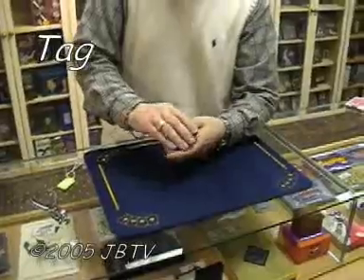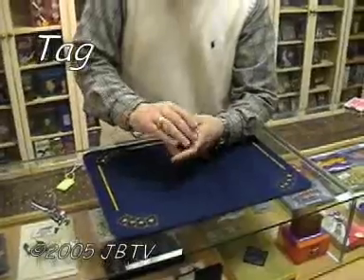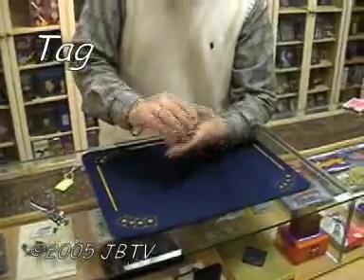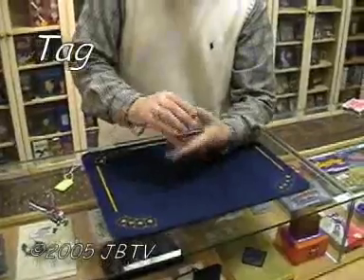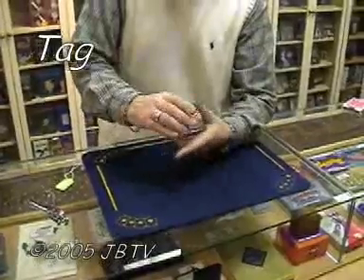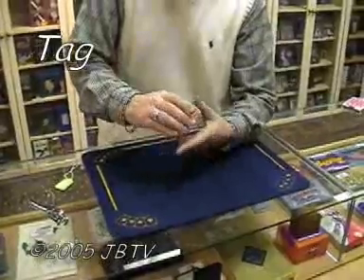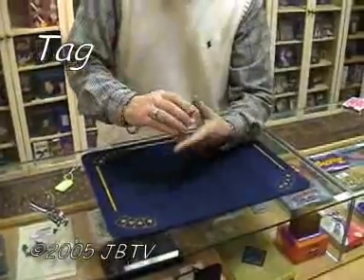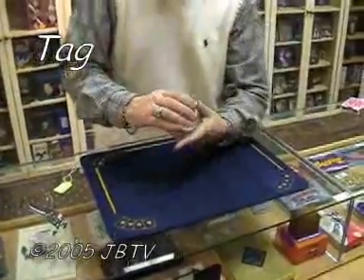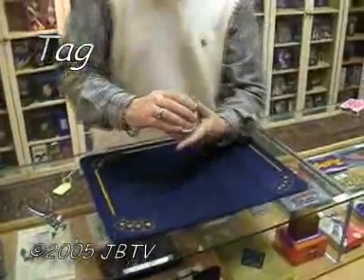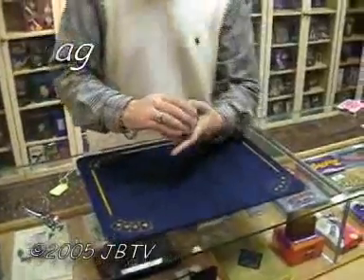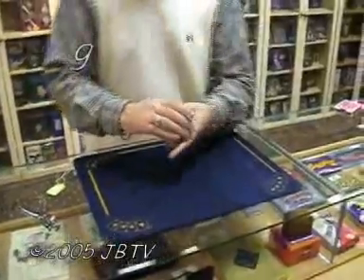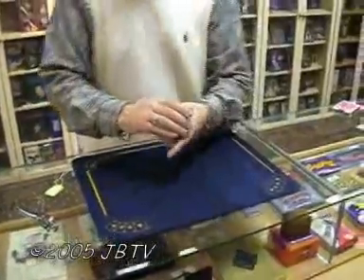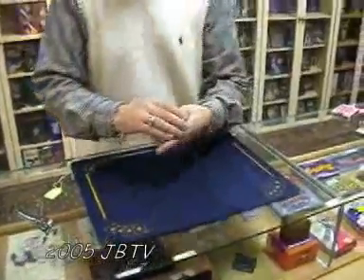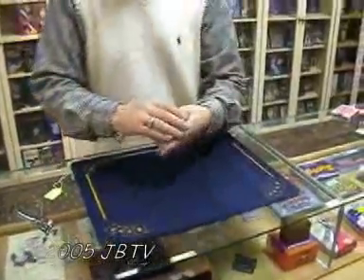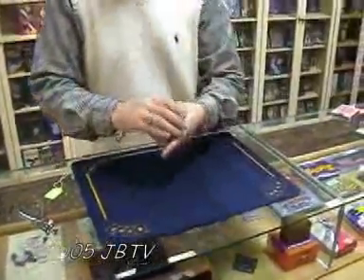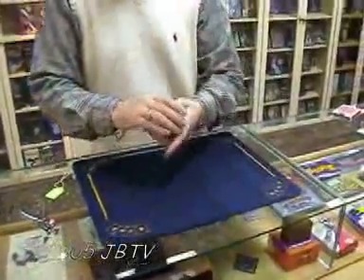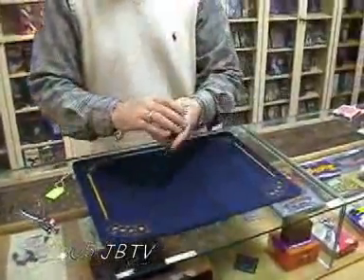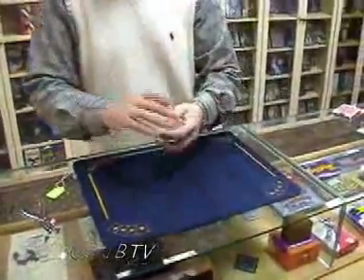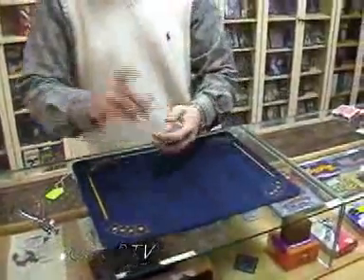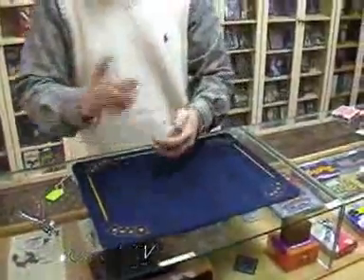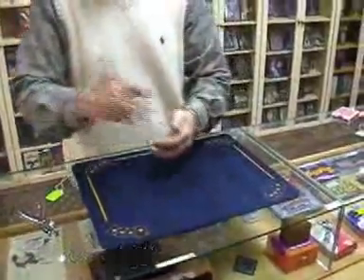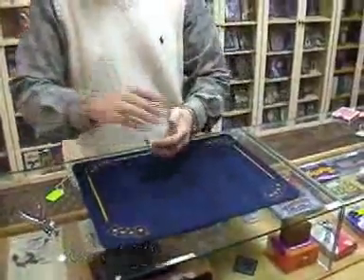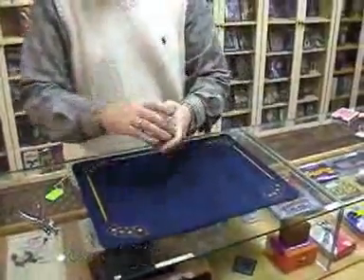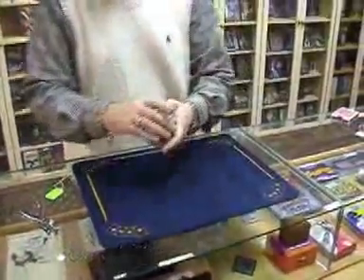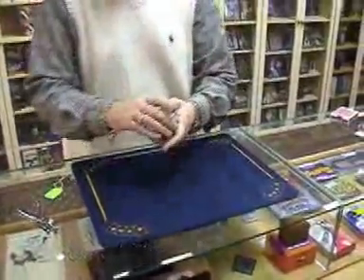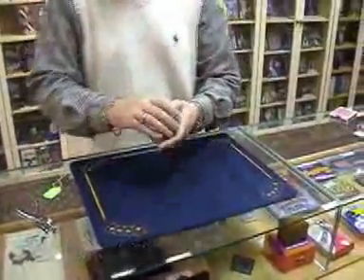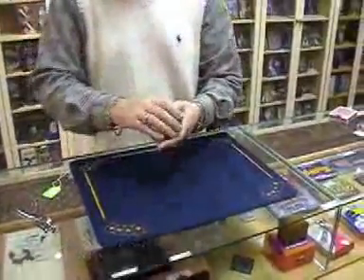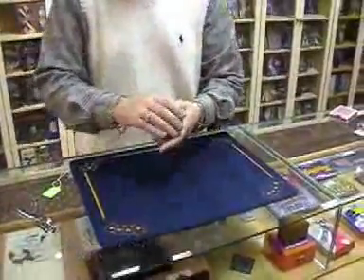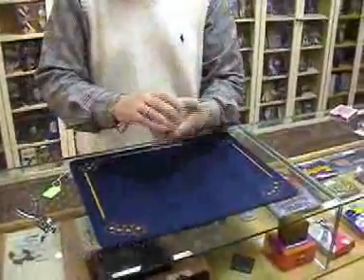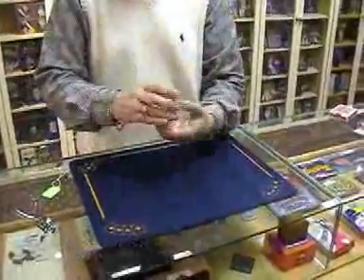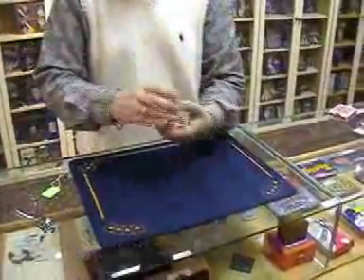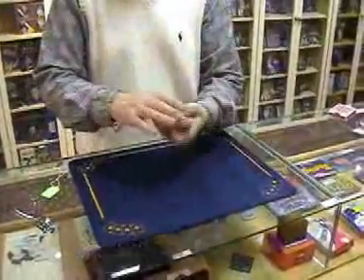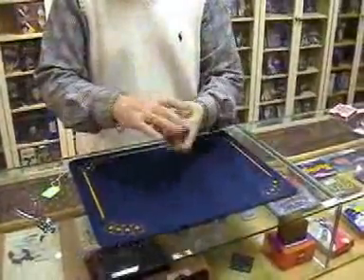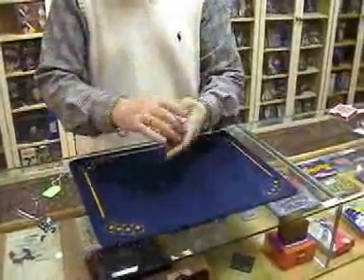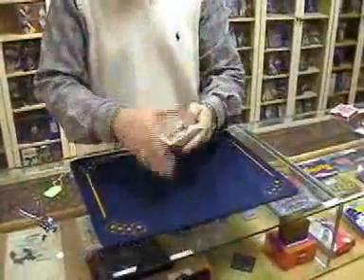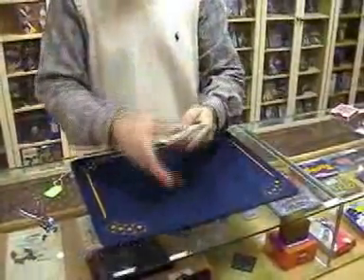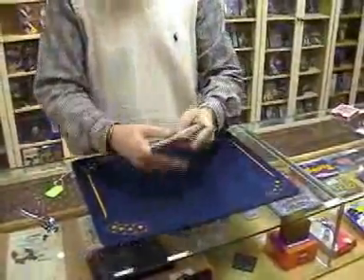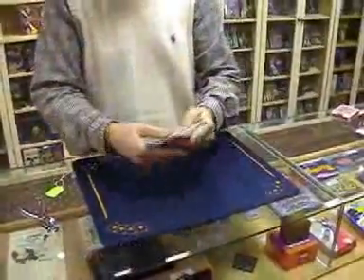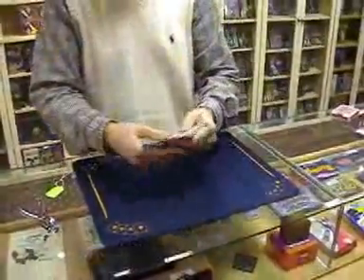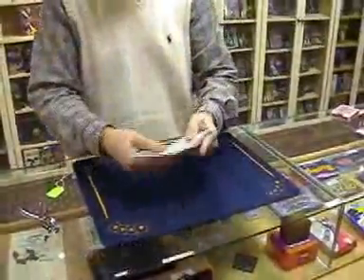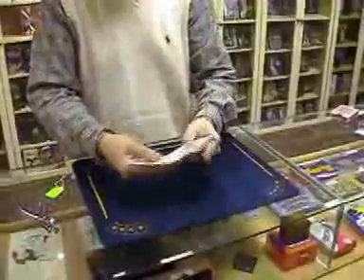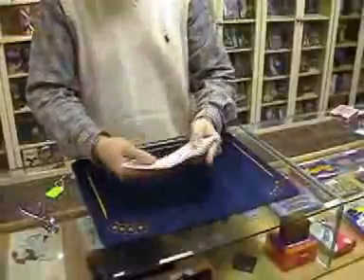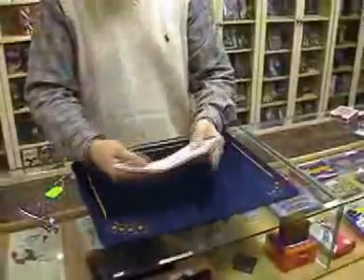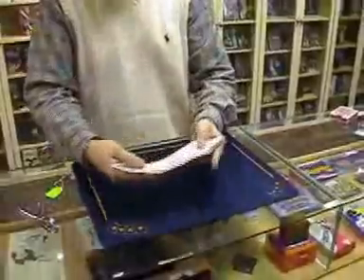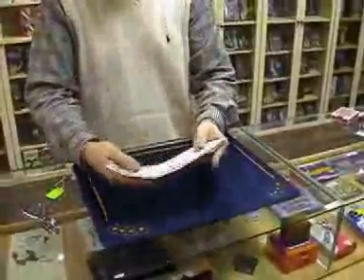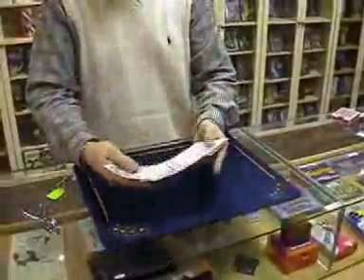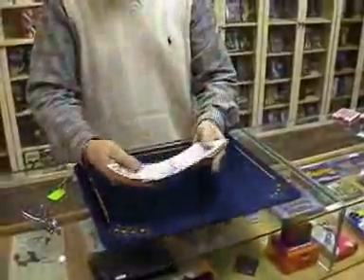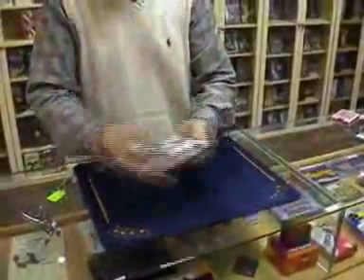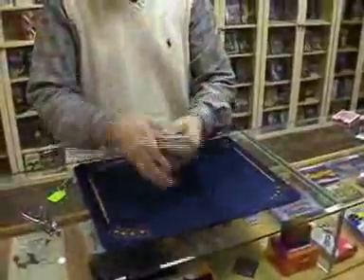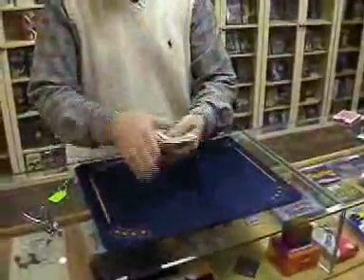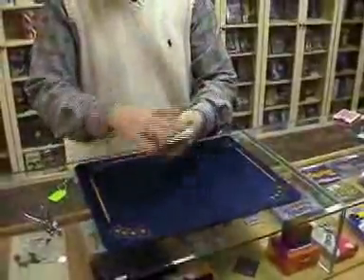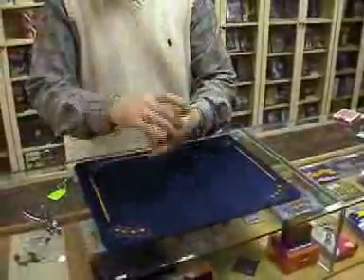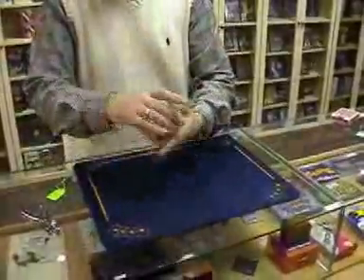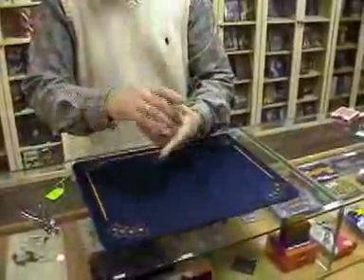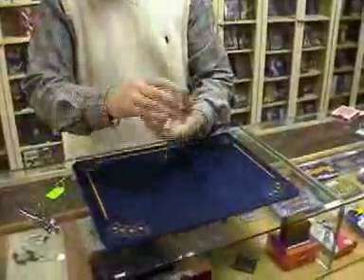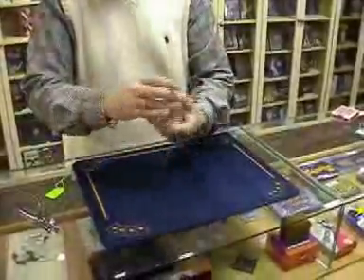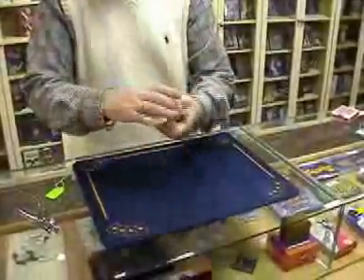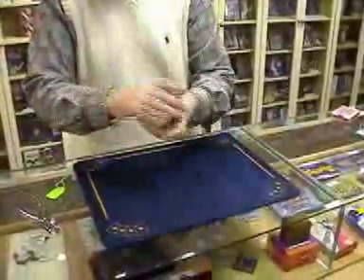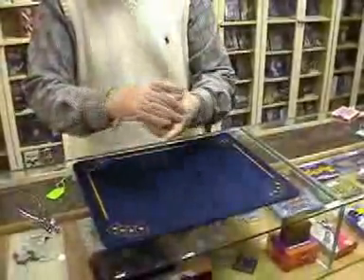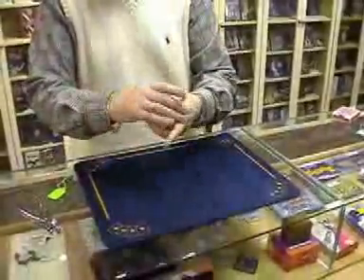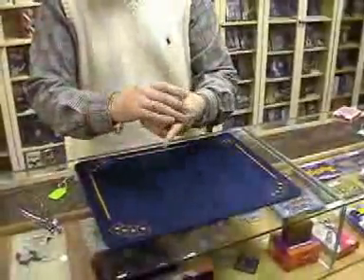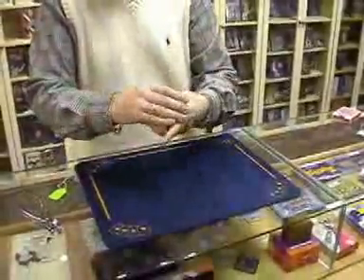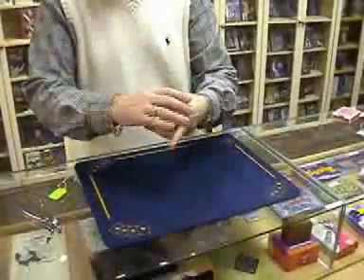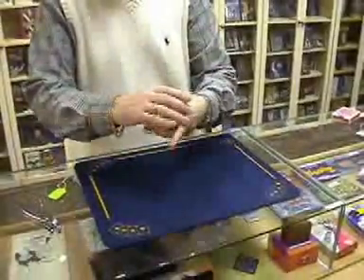This trick is called Tag, it's our brand new trick, it's an absolute miracle. You can do it any time you like, any part of your act, with any deck you like.